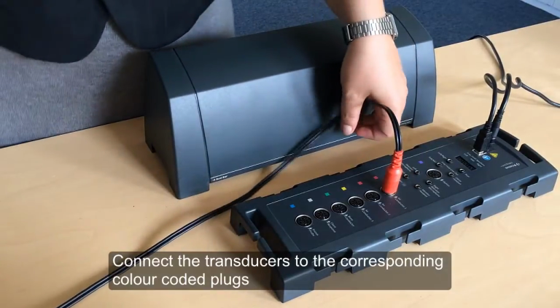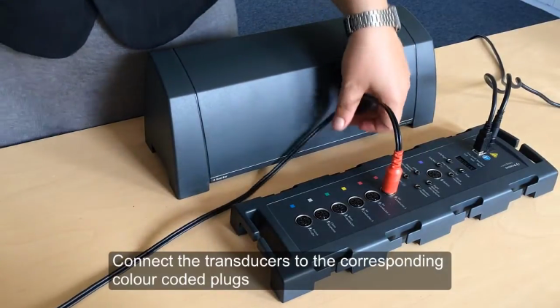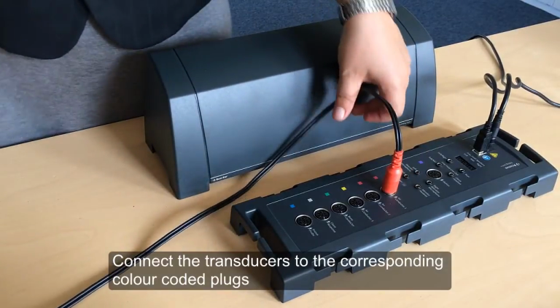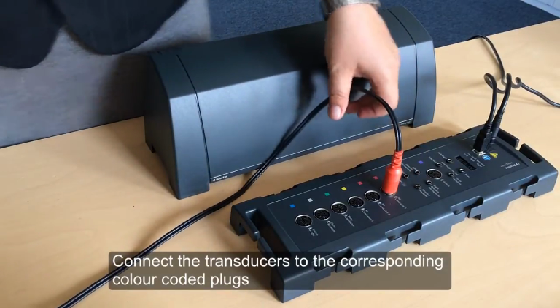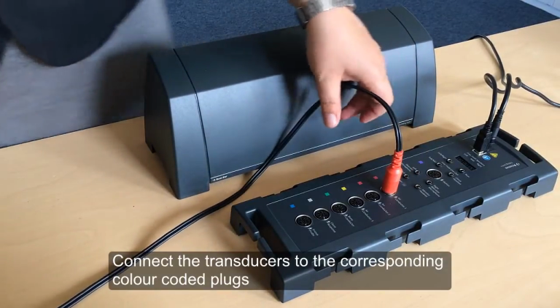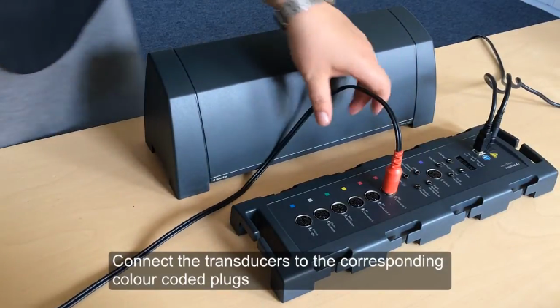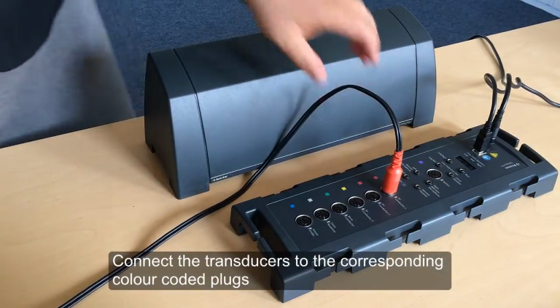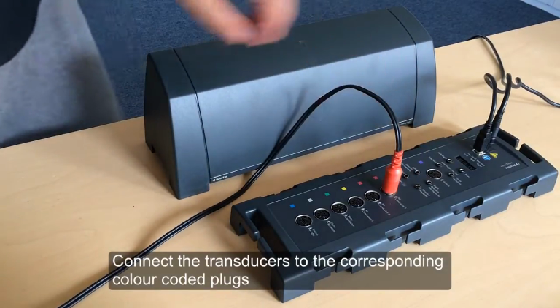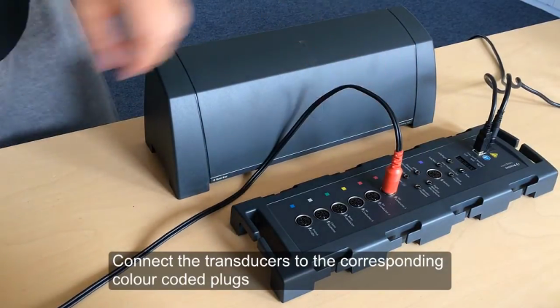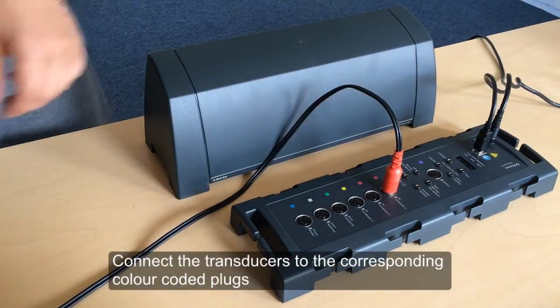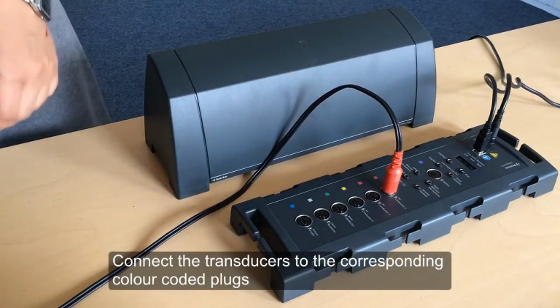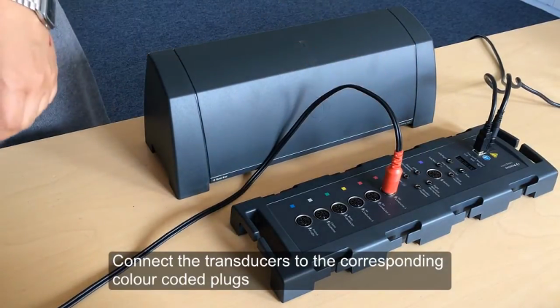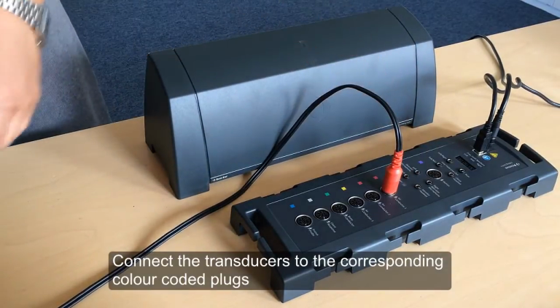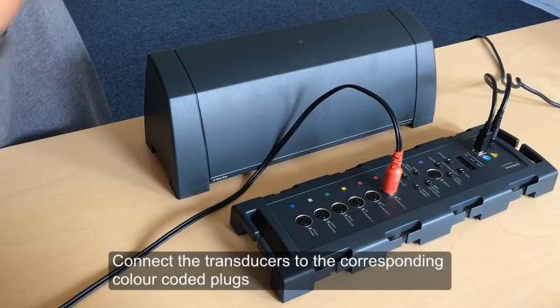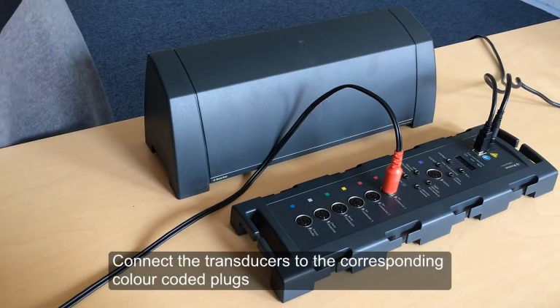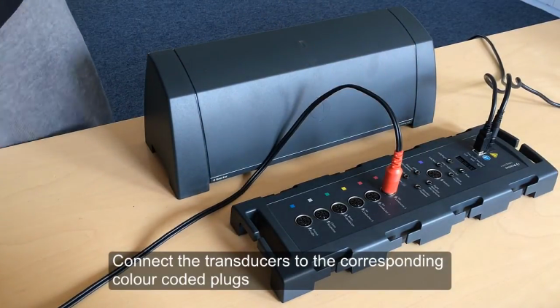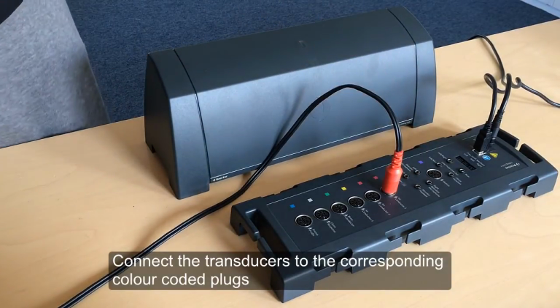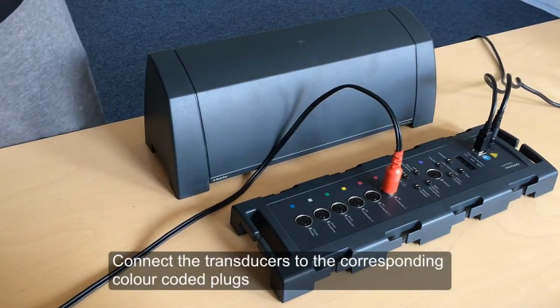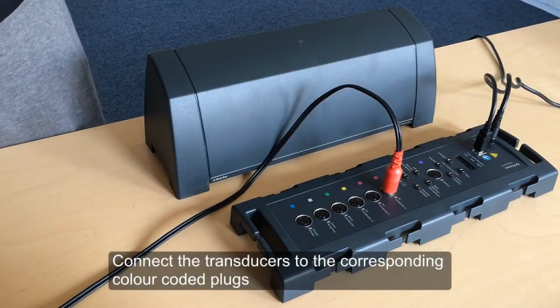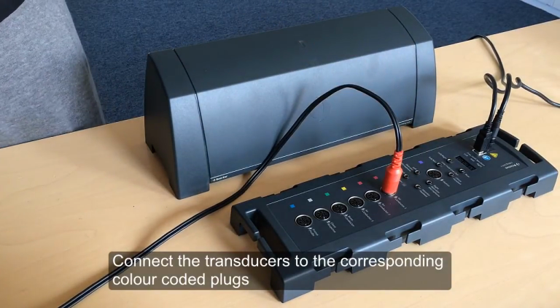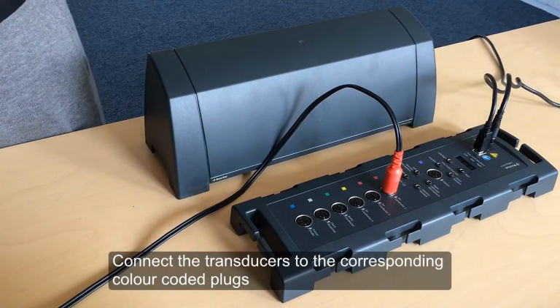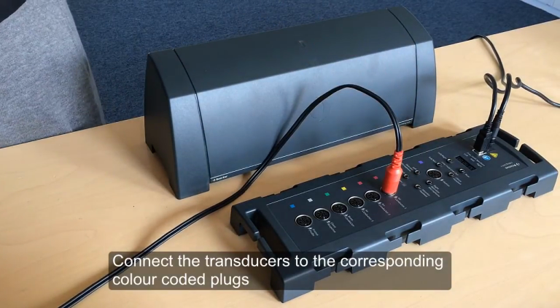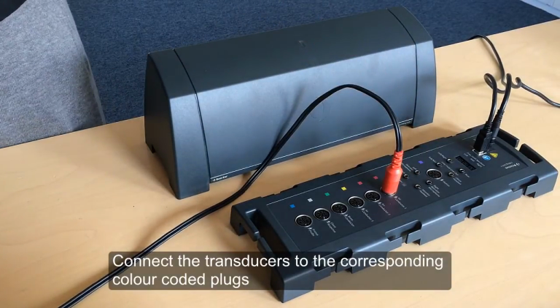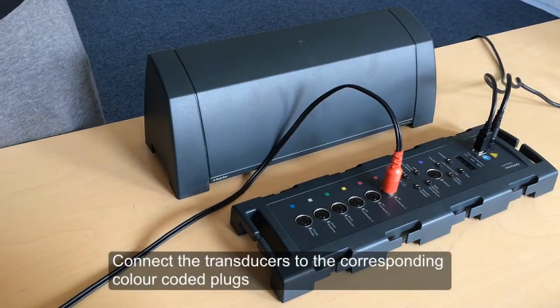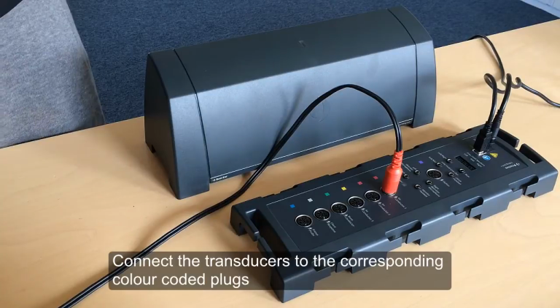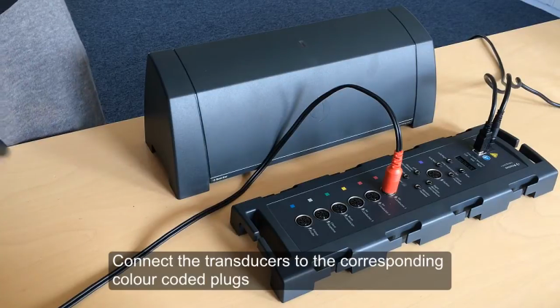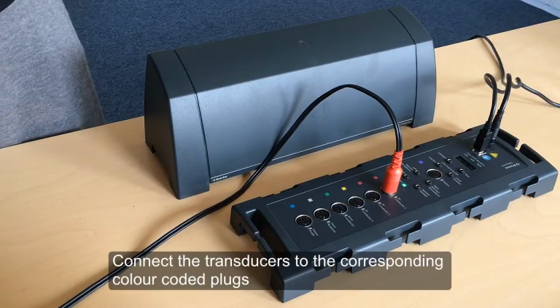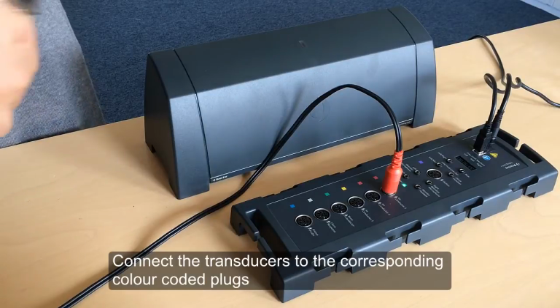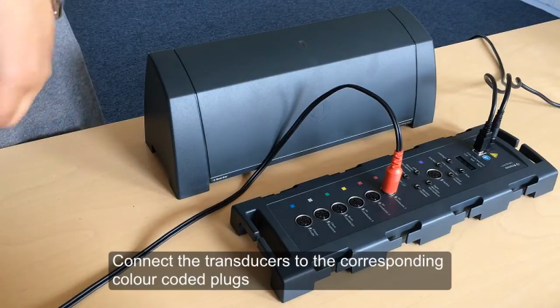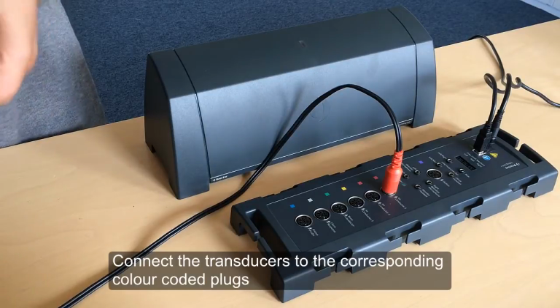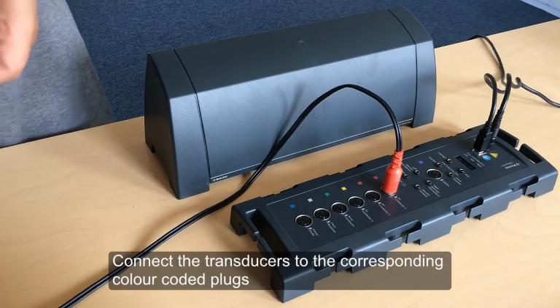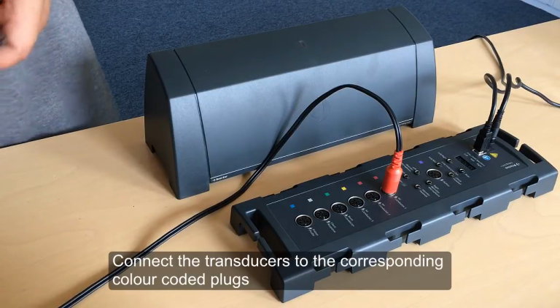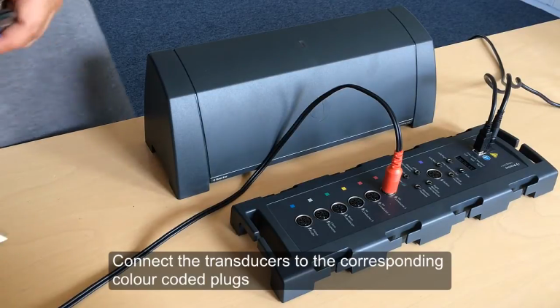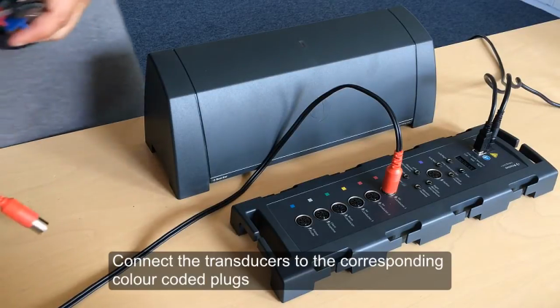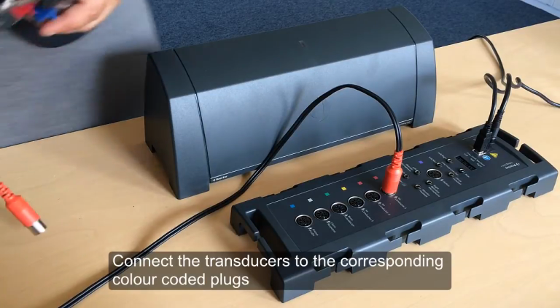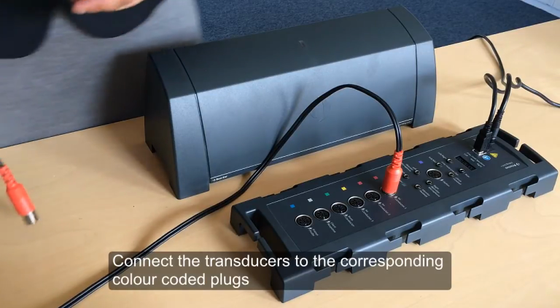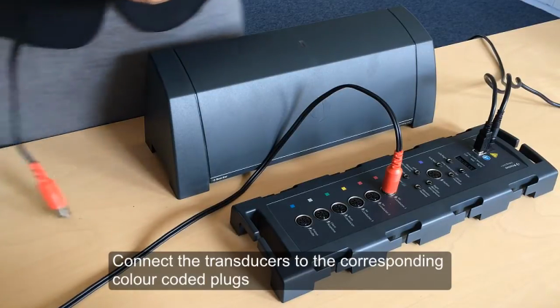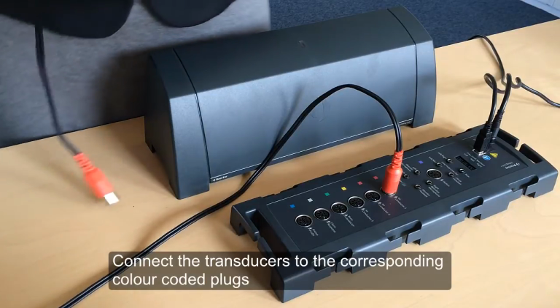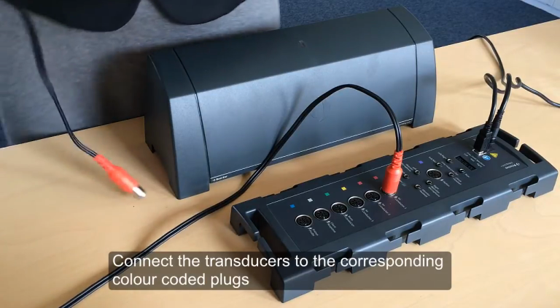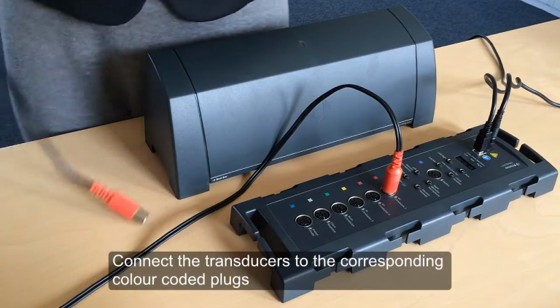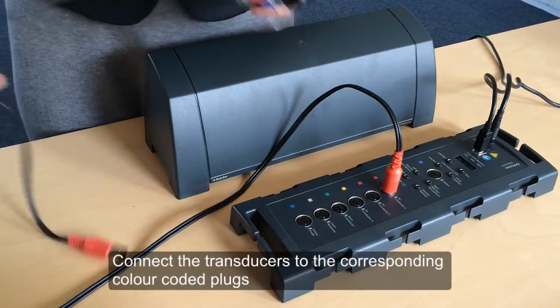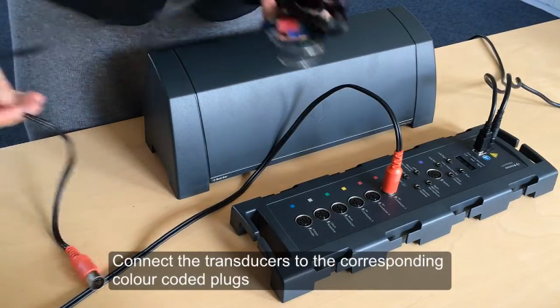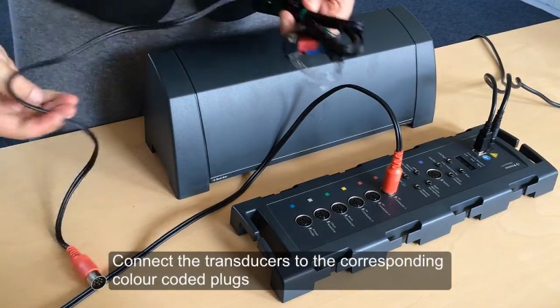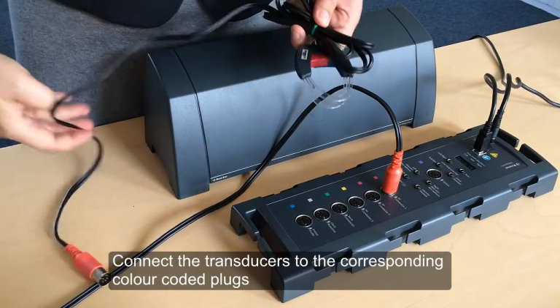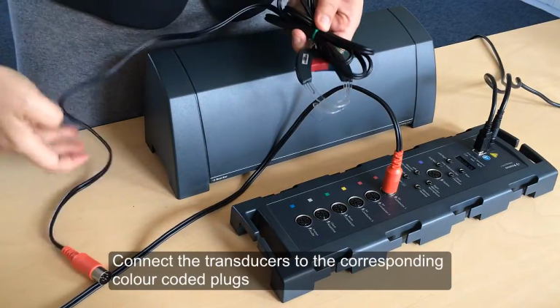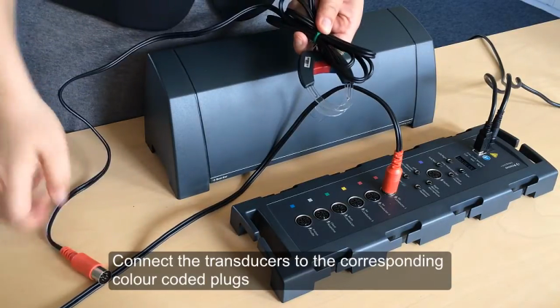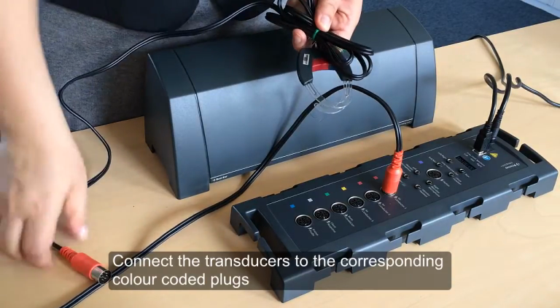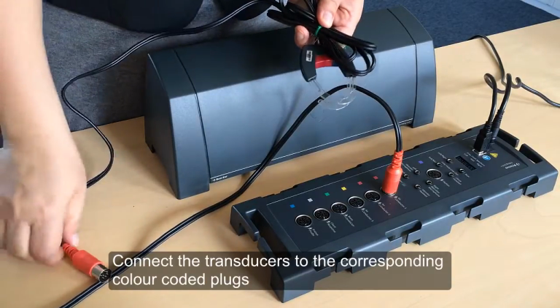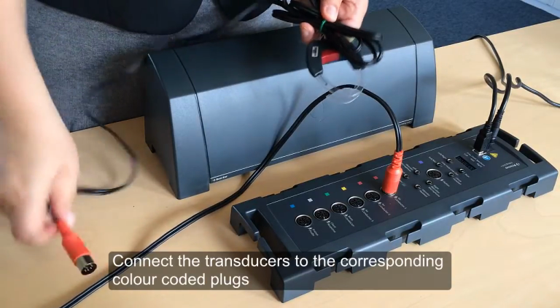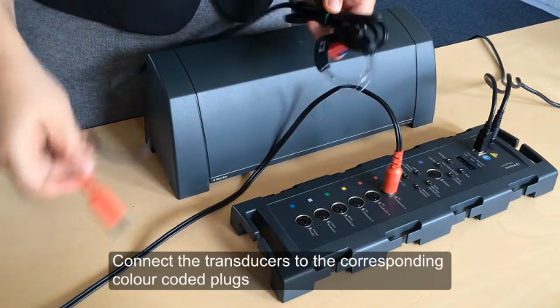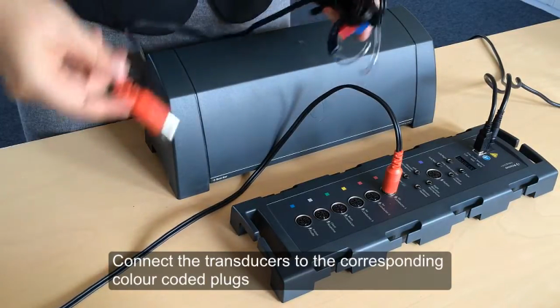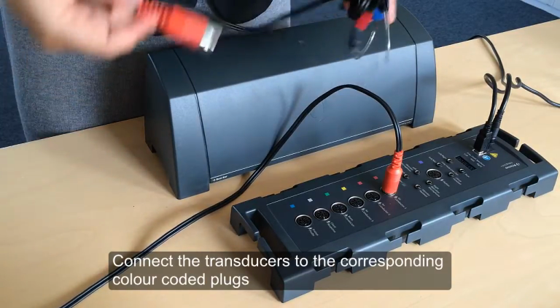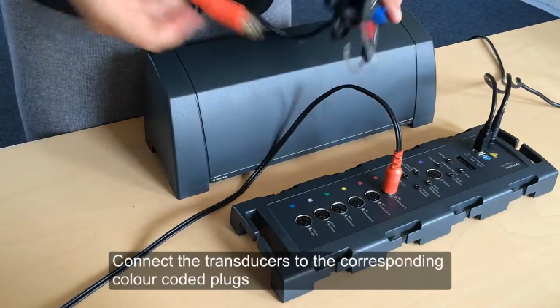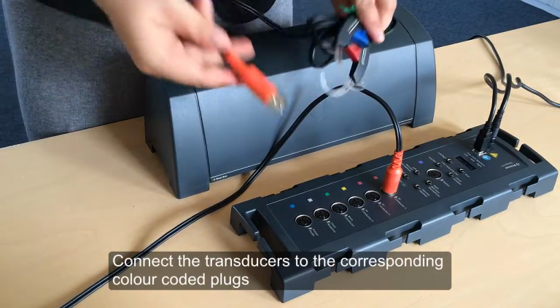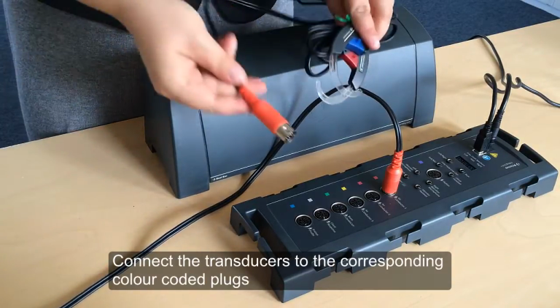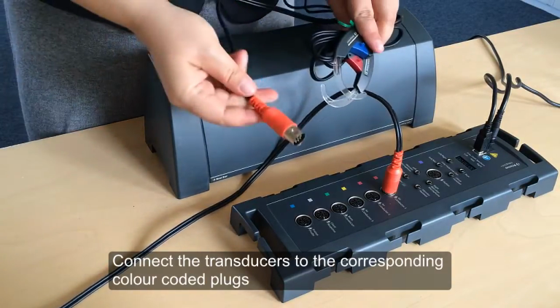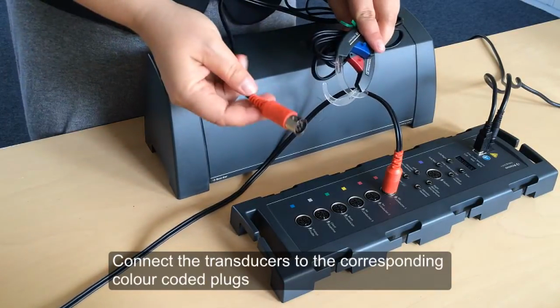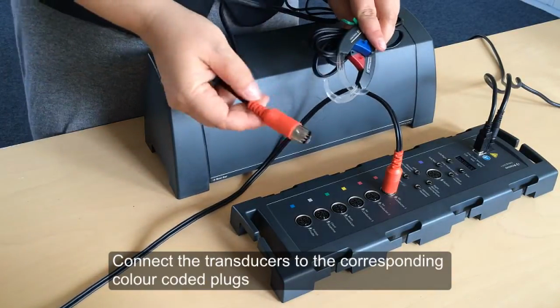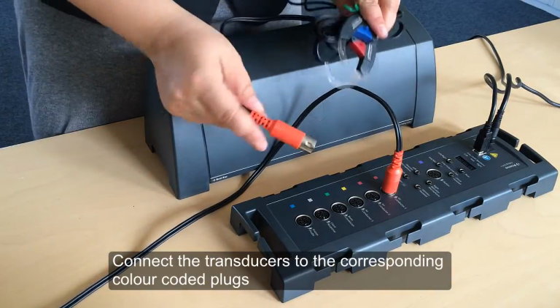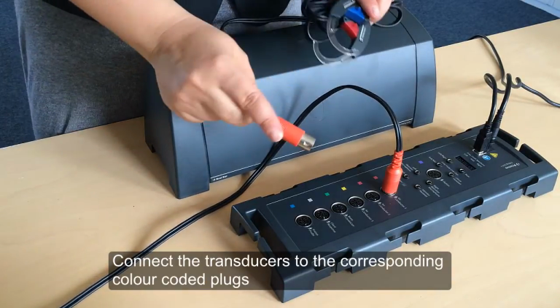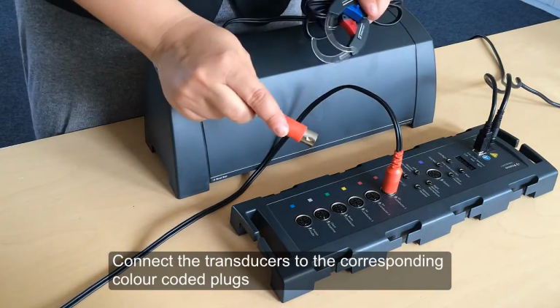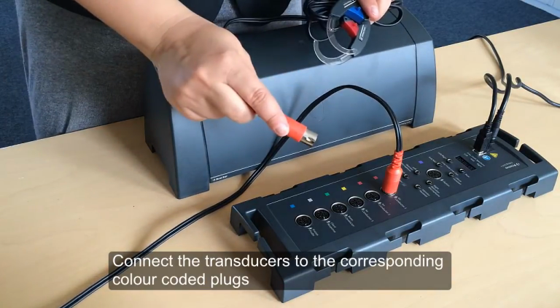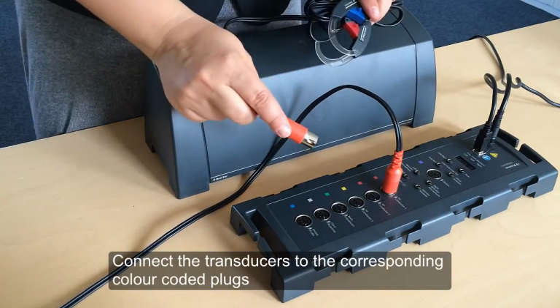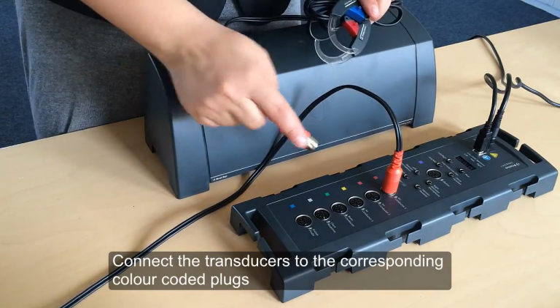The plugs on the individual transducers come in specific colours and should be plugged into the connector marked by the same colour on the fitting unit.